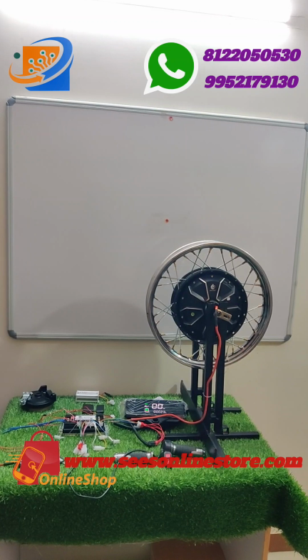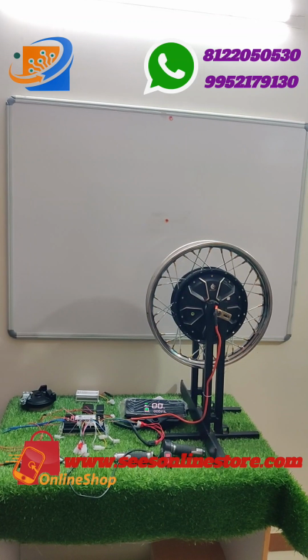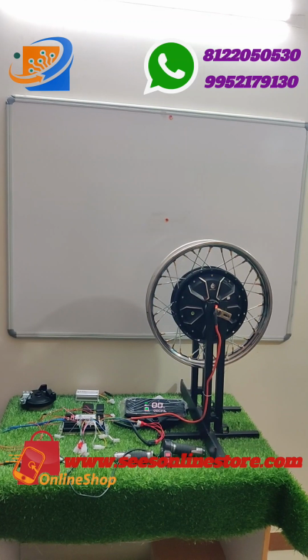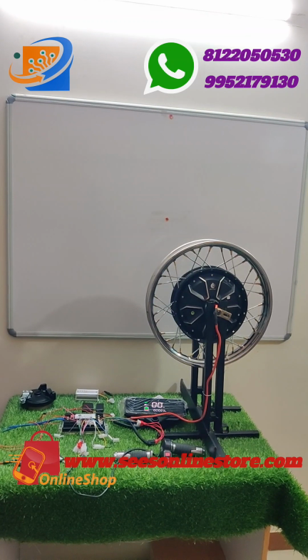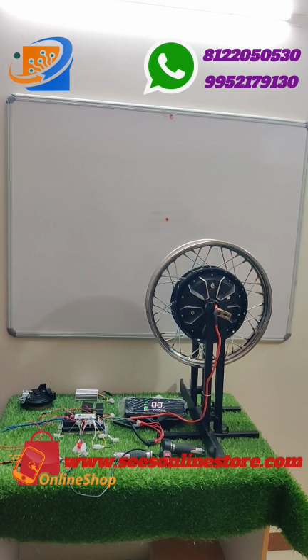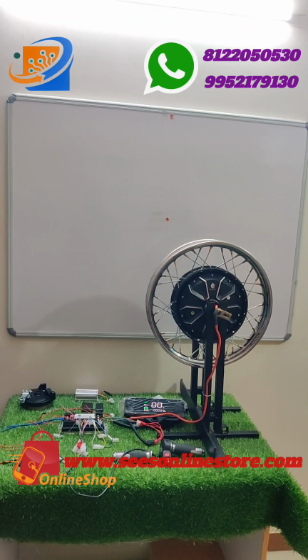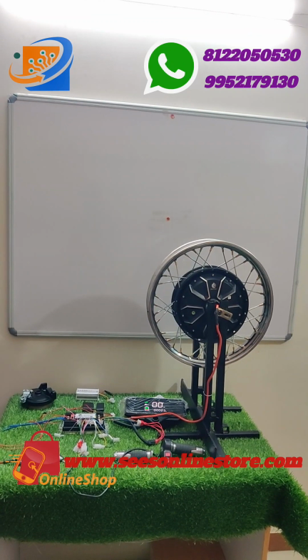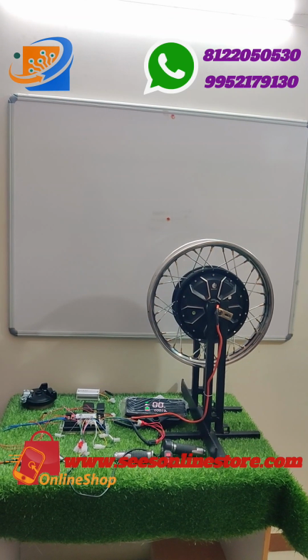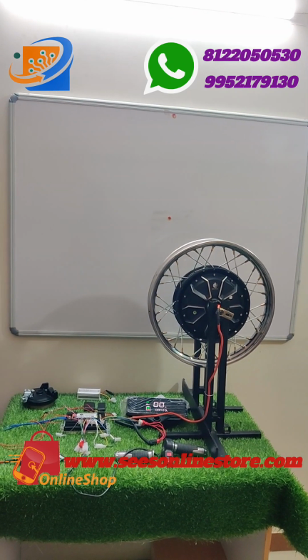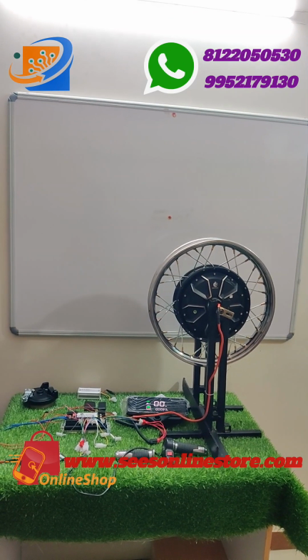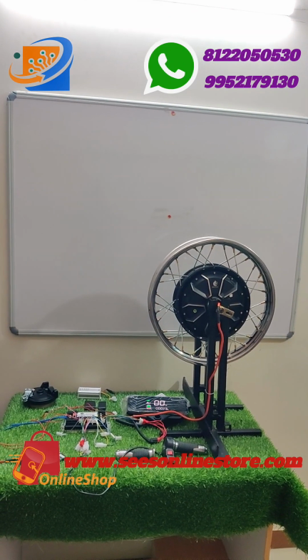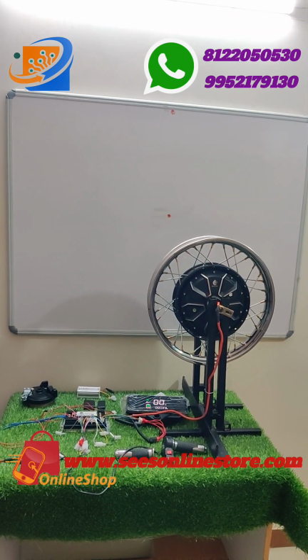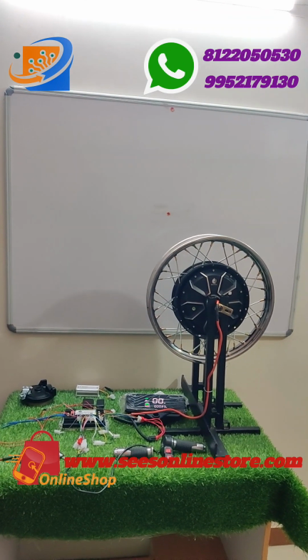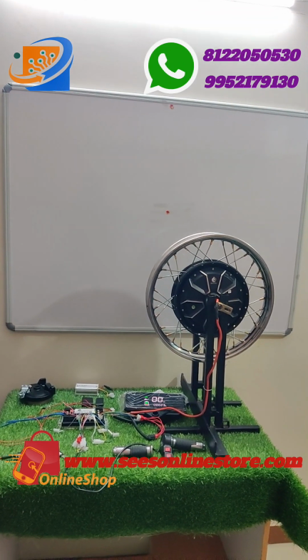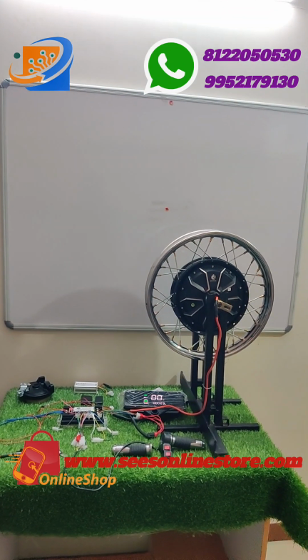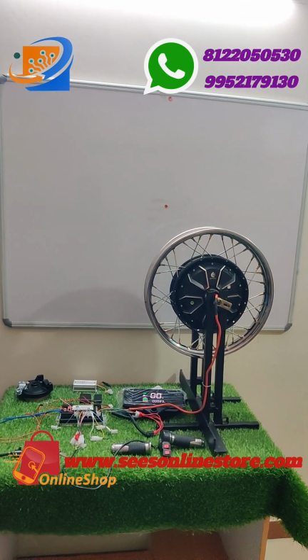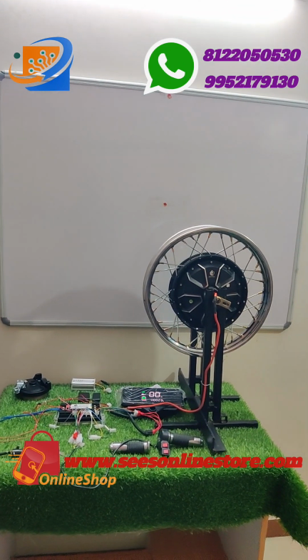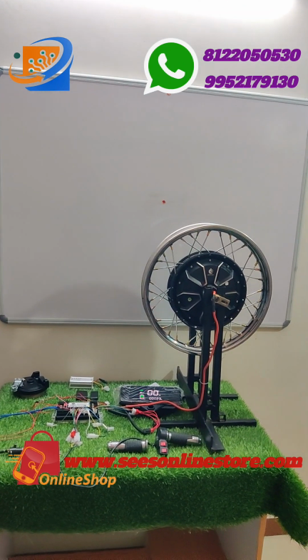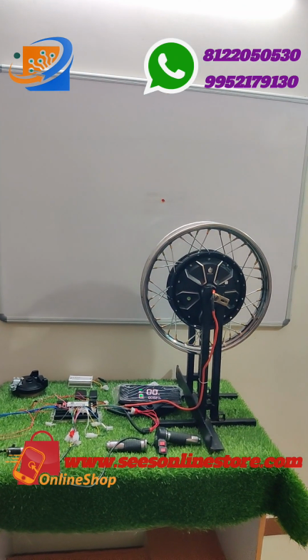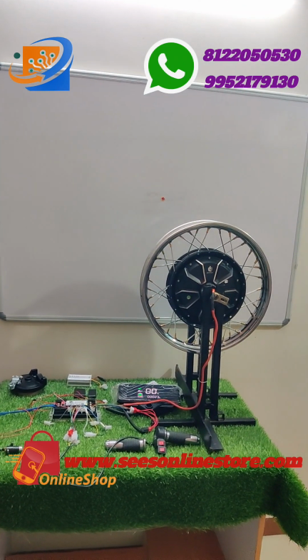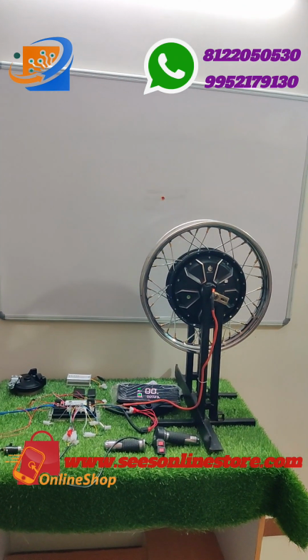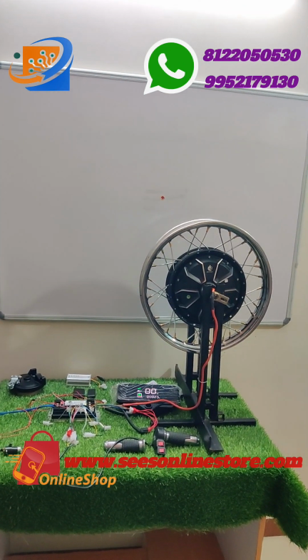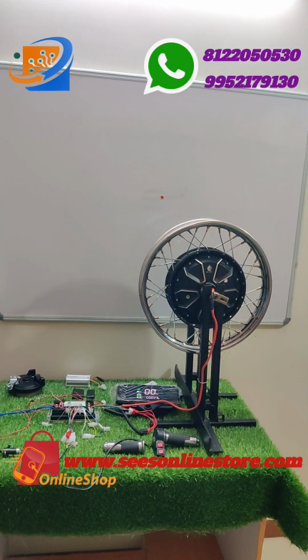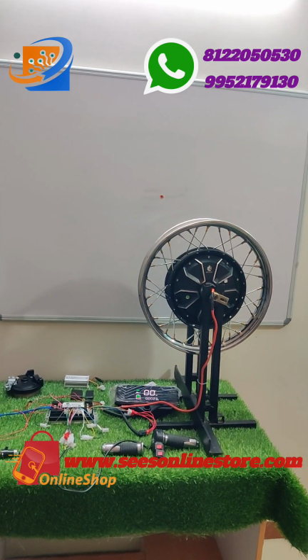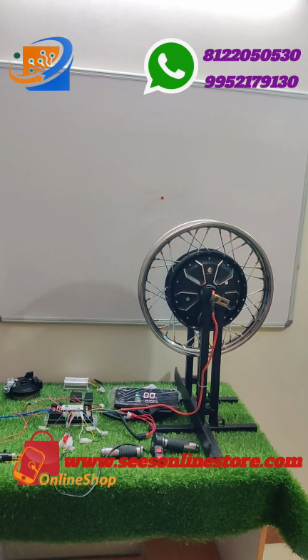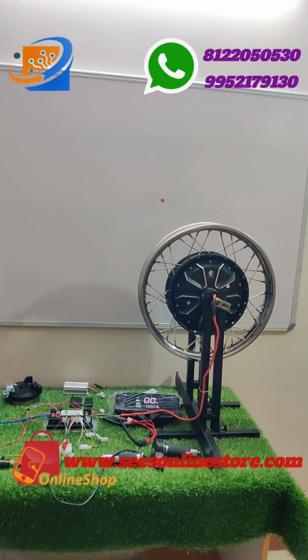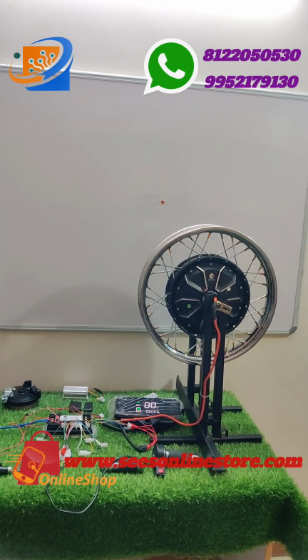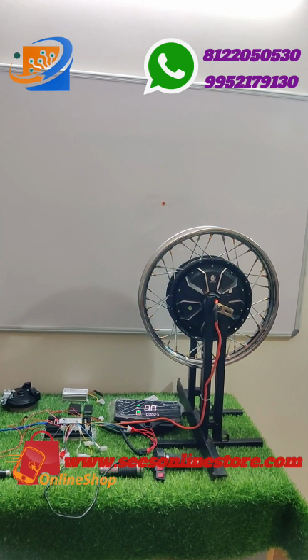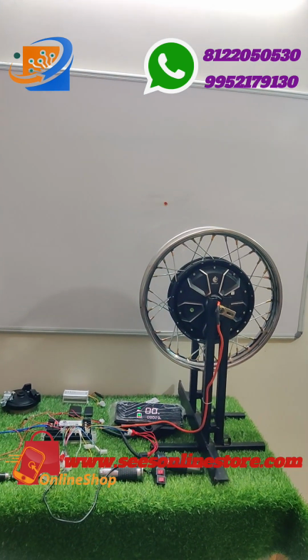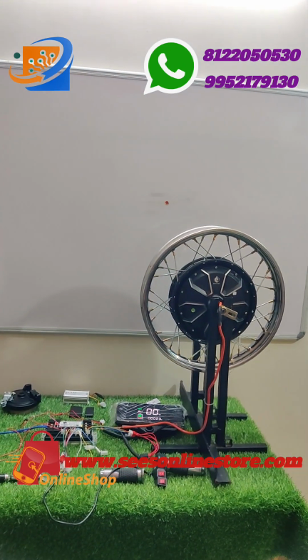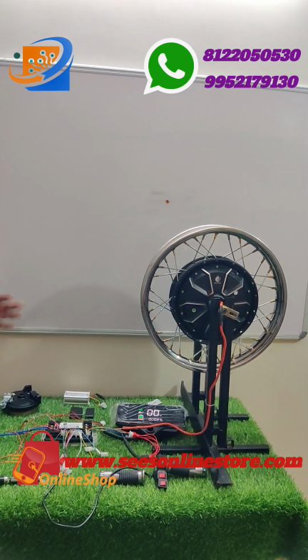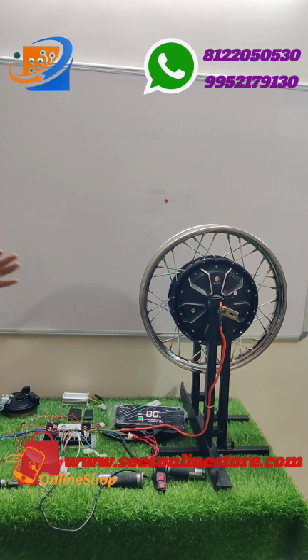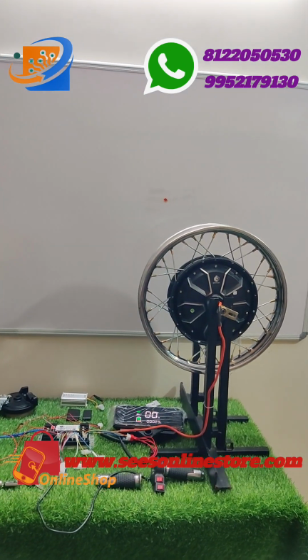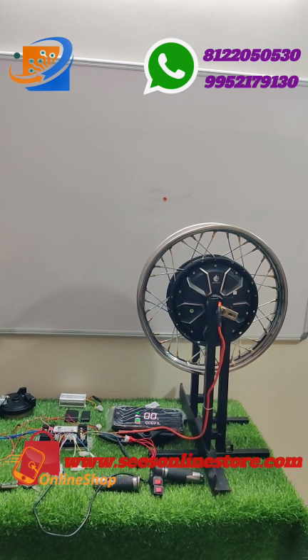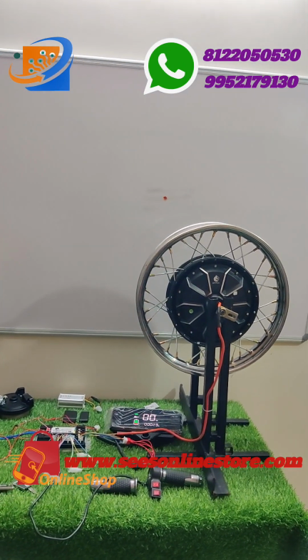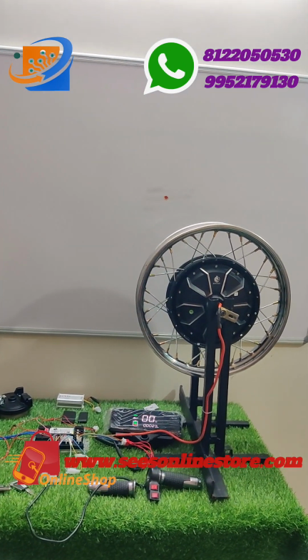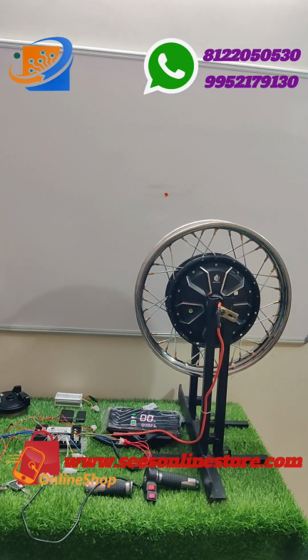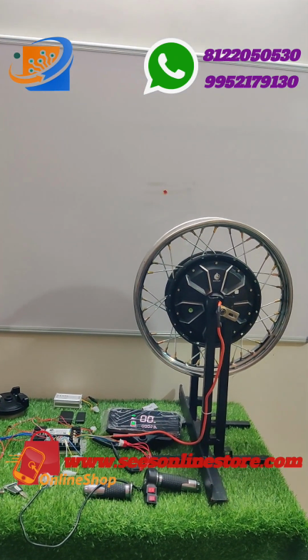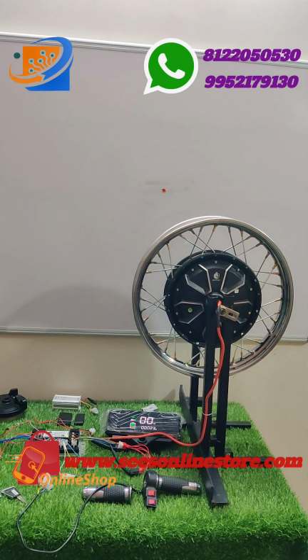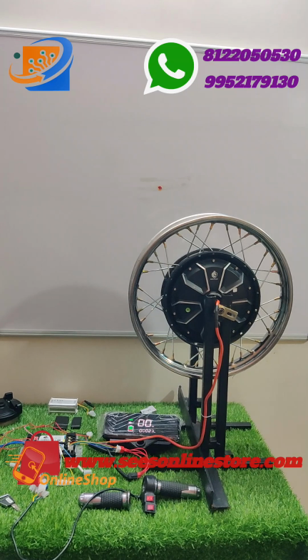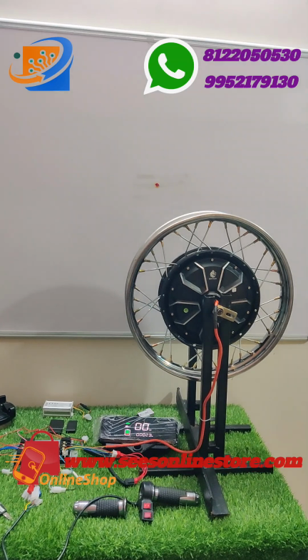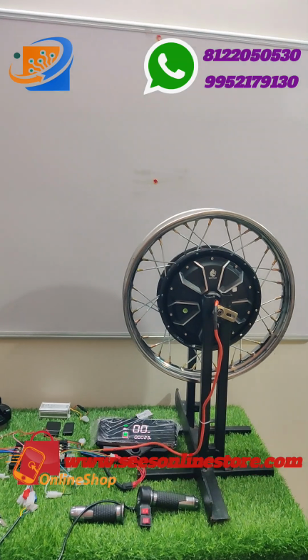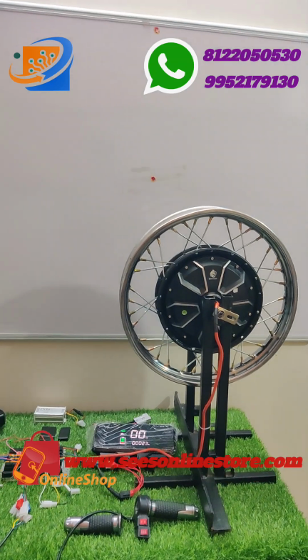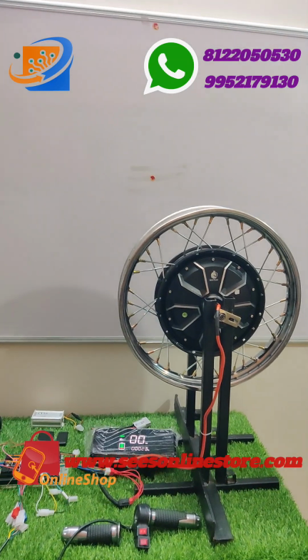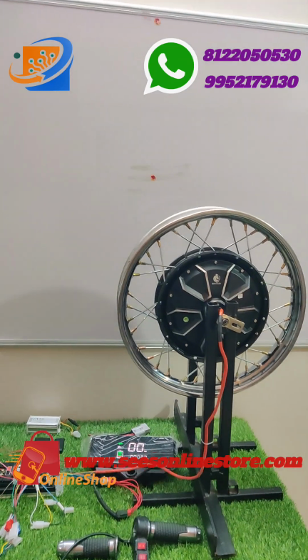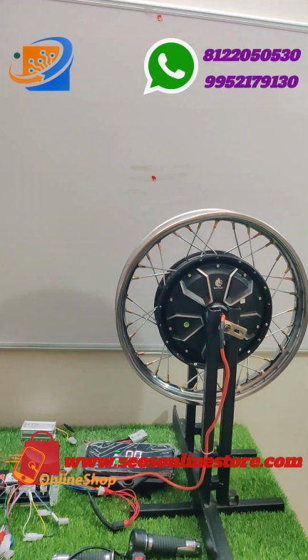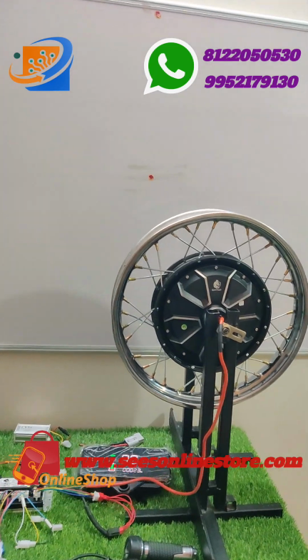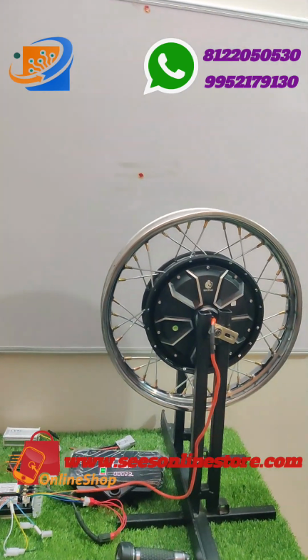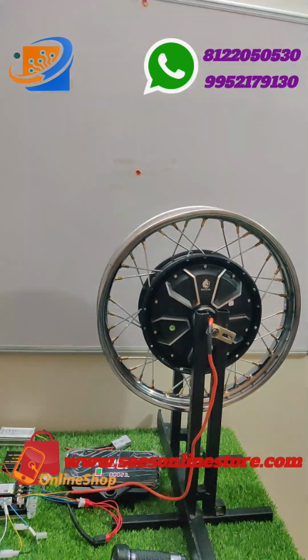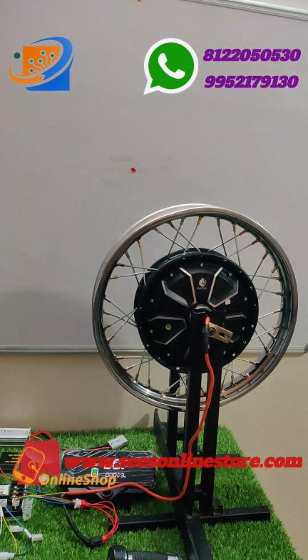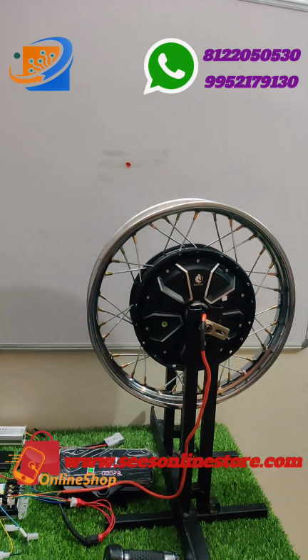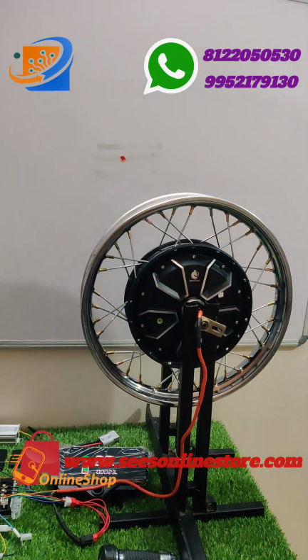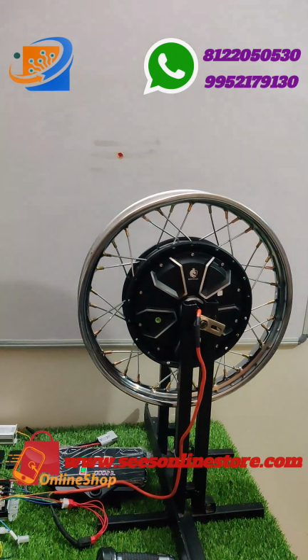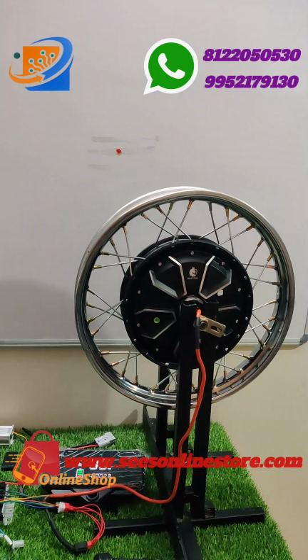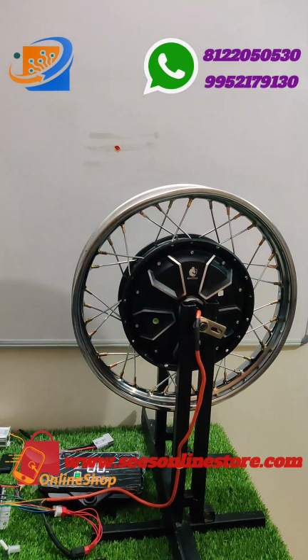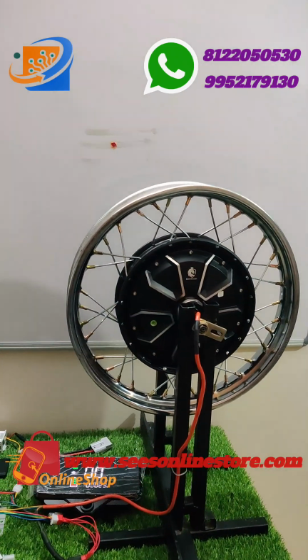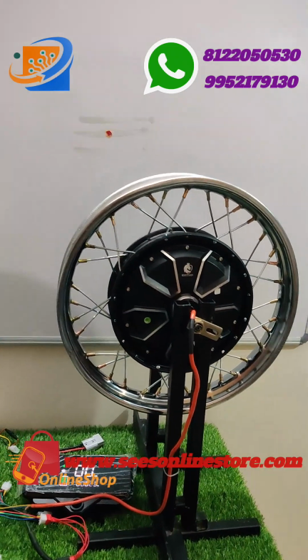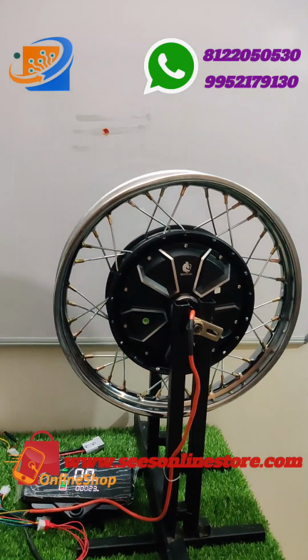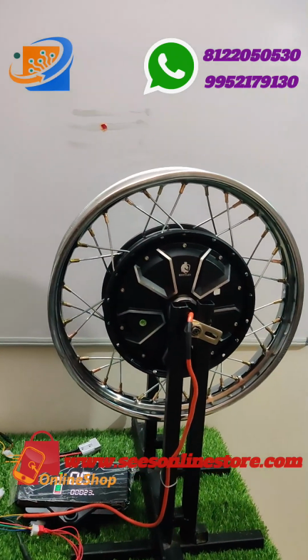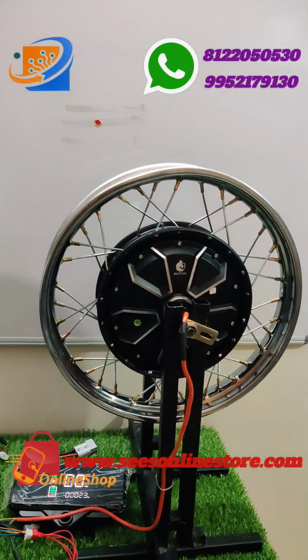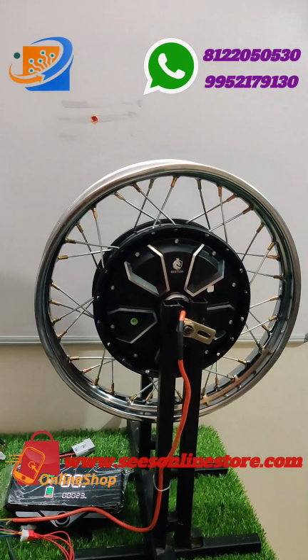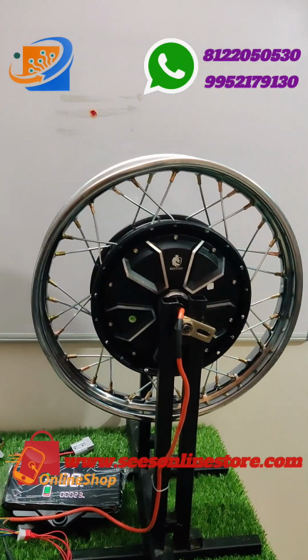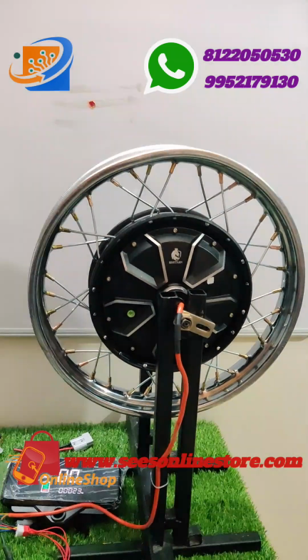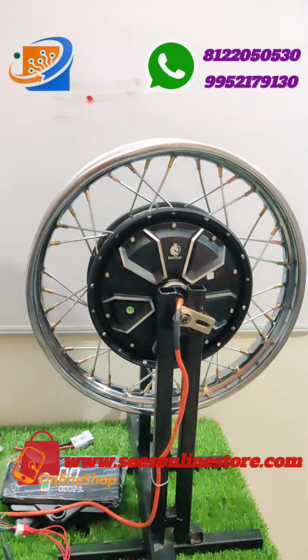Hi, hello, welcome to 3 Electronics and Empowerment Solutions. This is the new kit — 48 to 60 volt, 1000 watt, 11-inch motor.